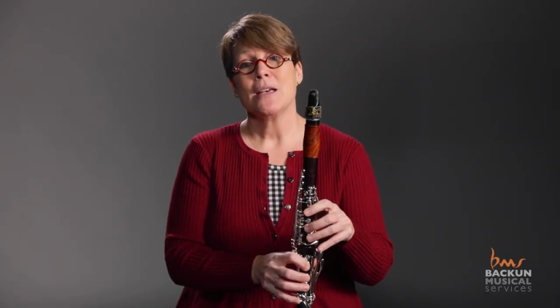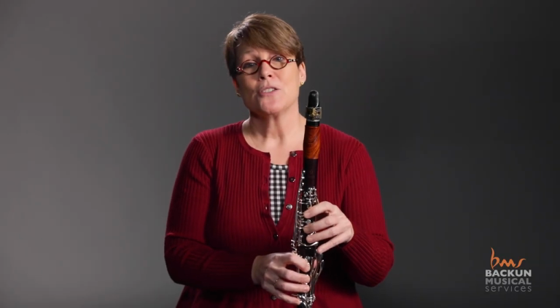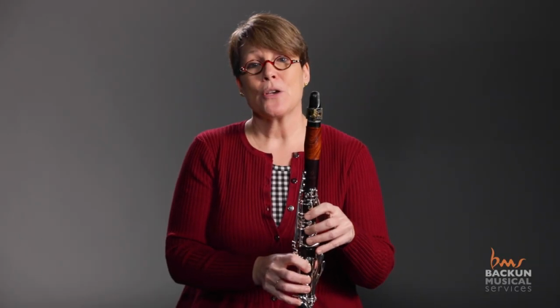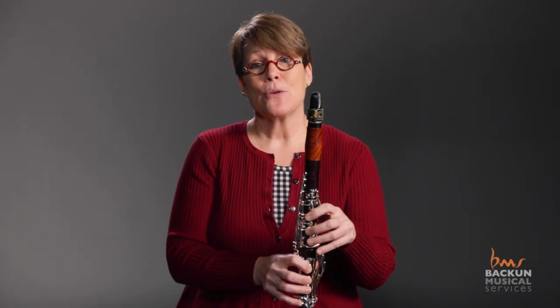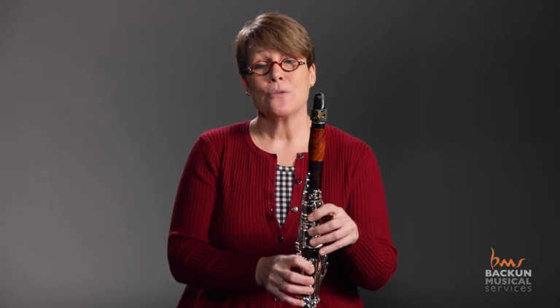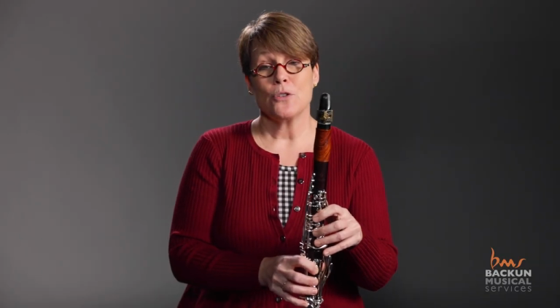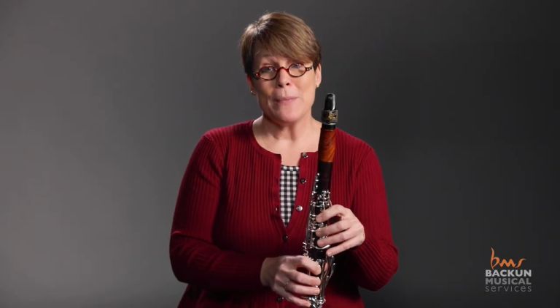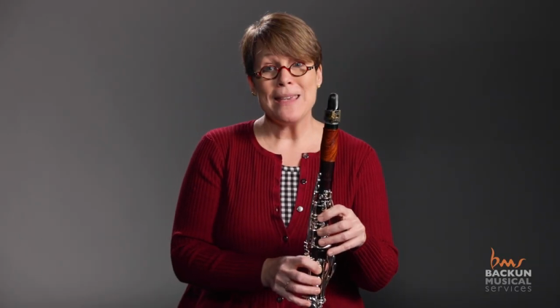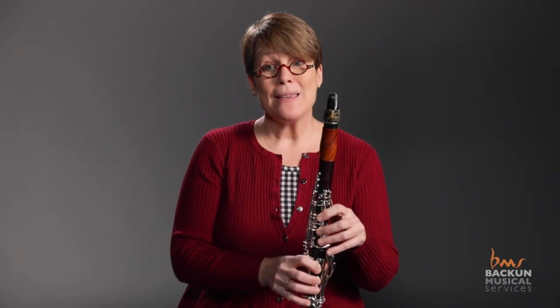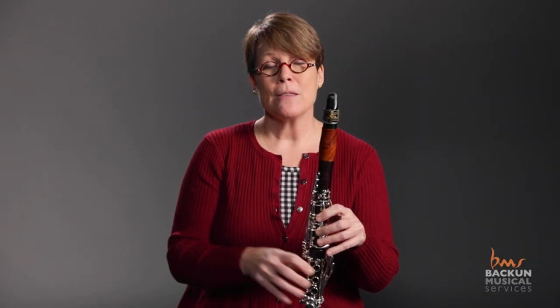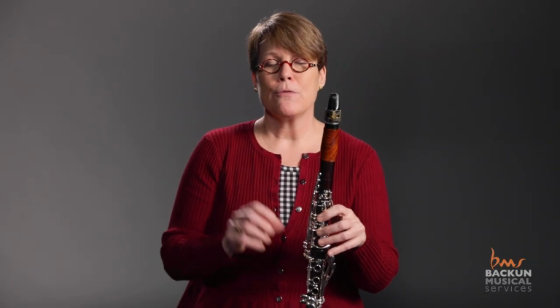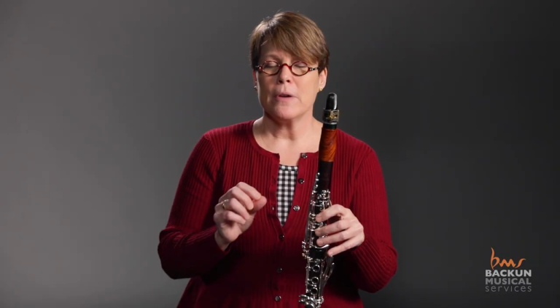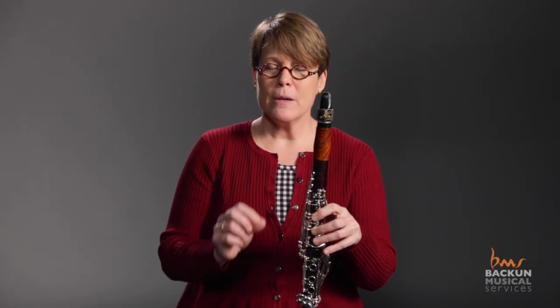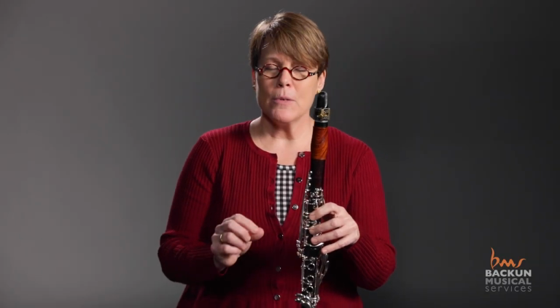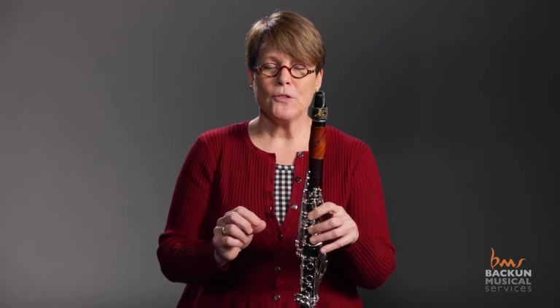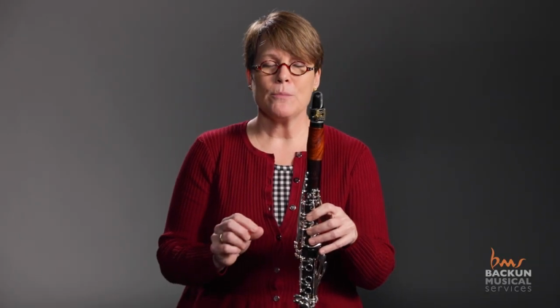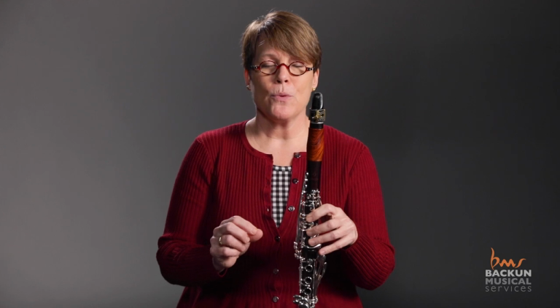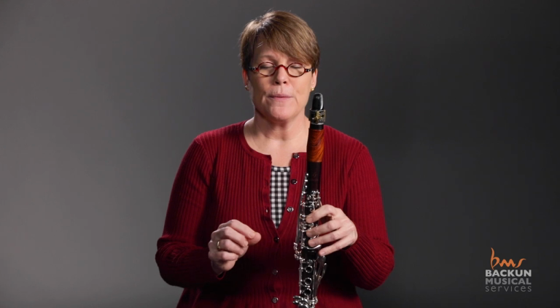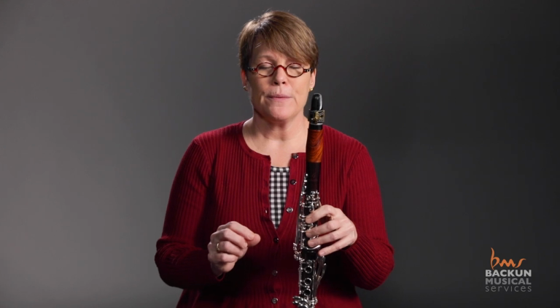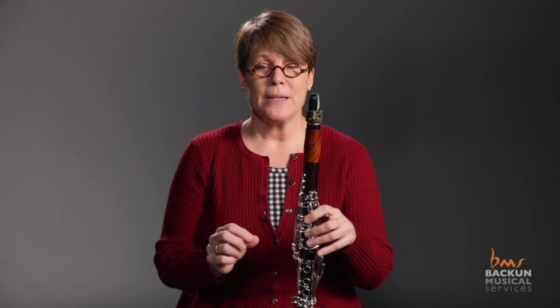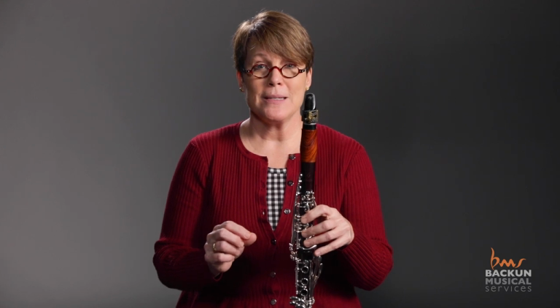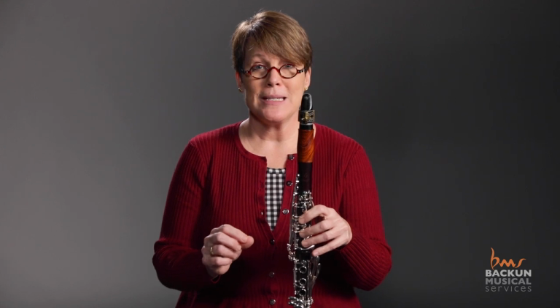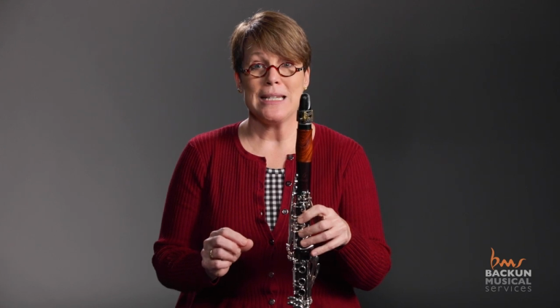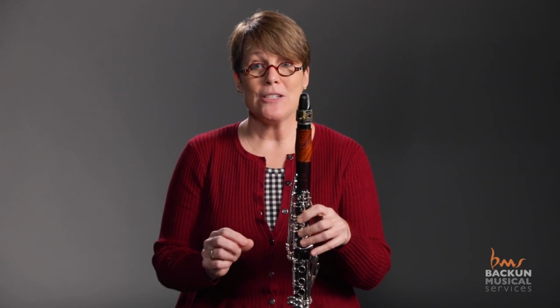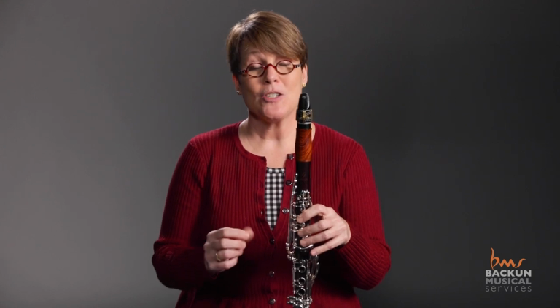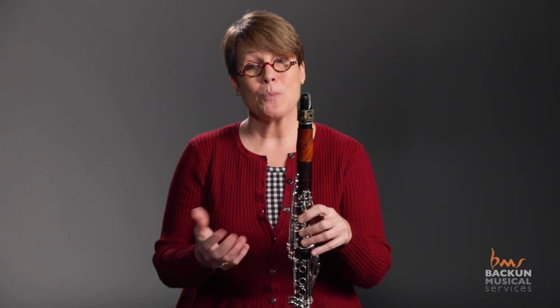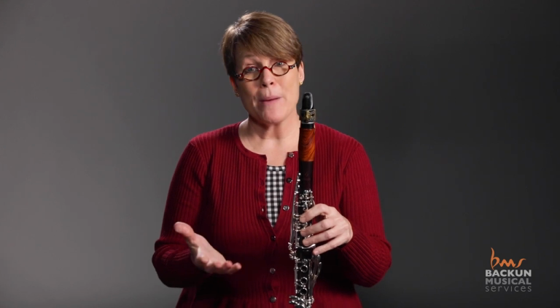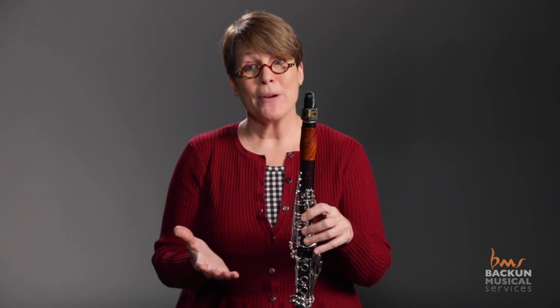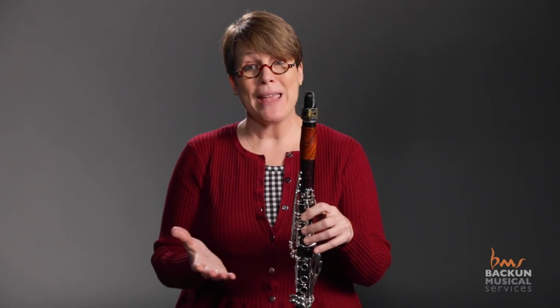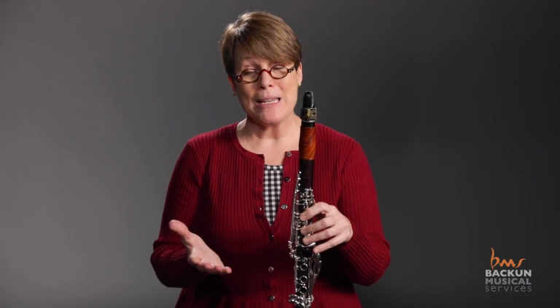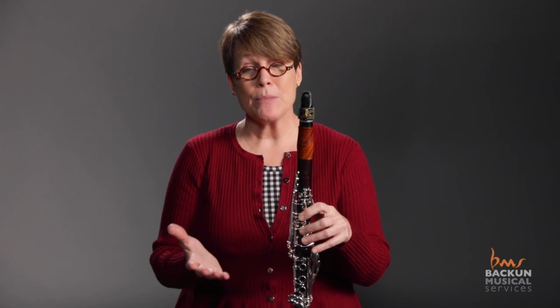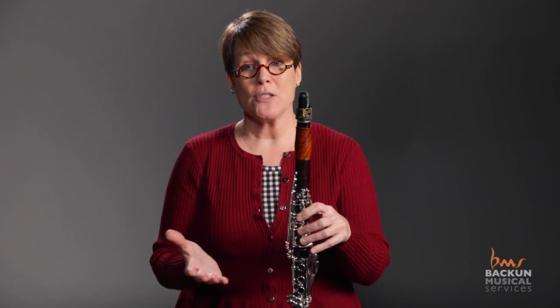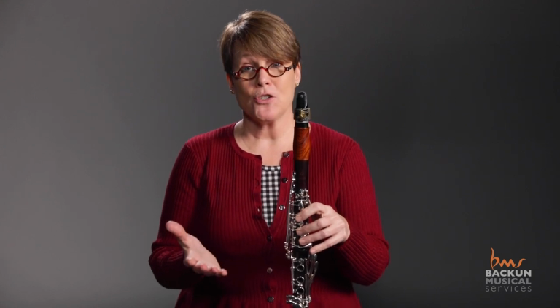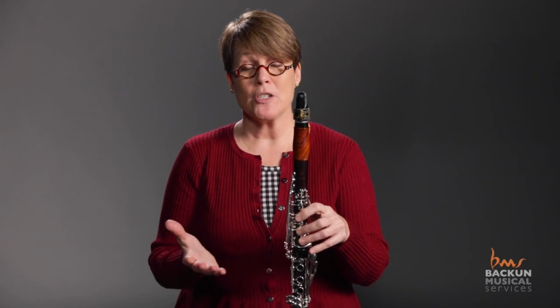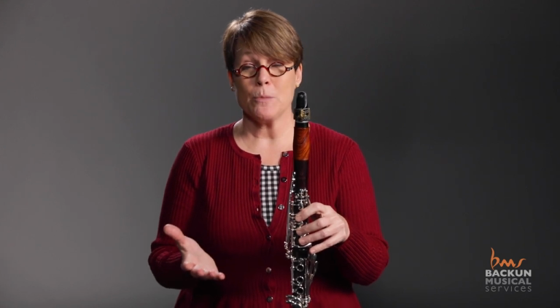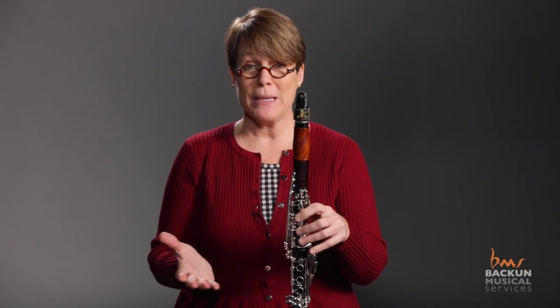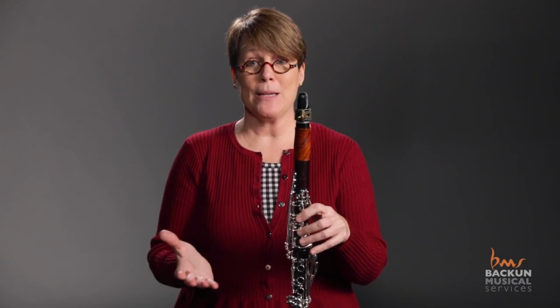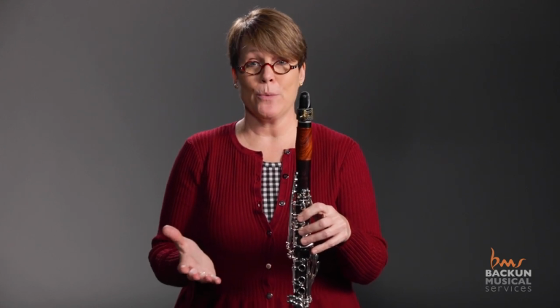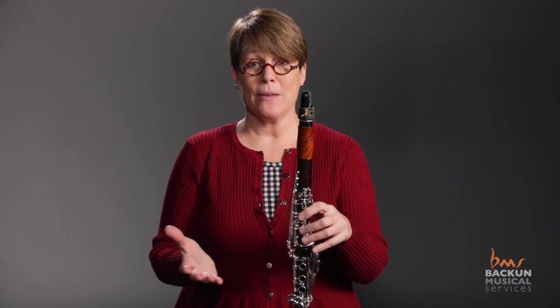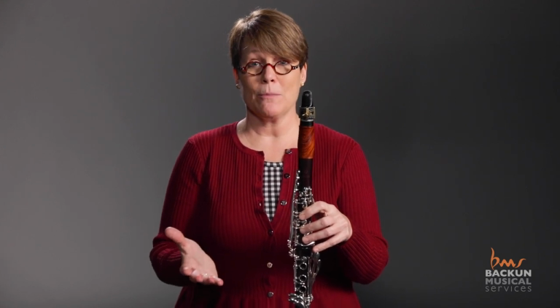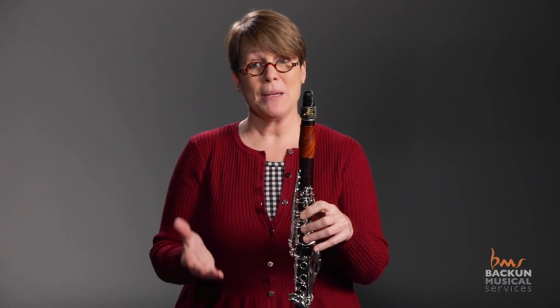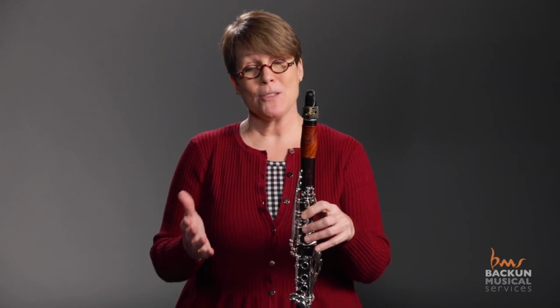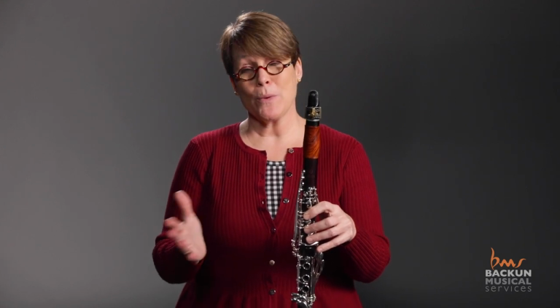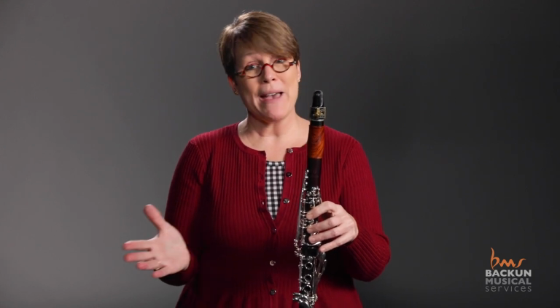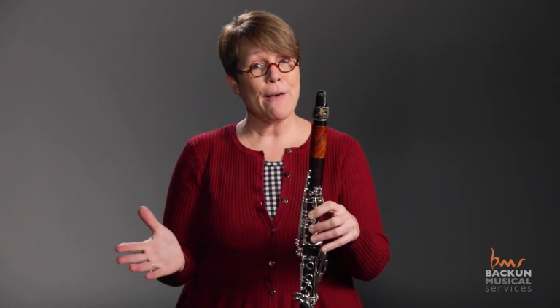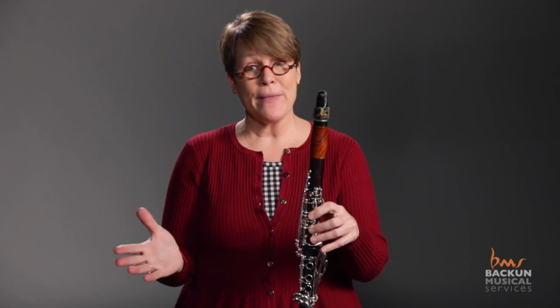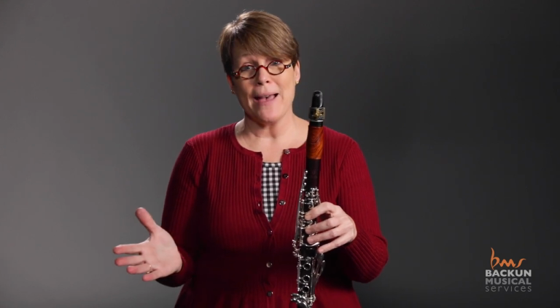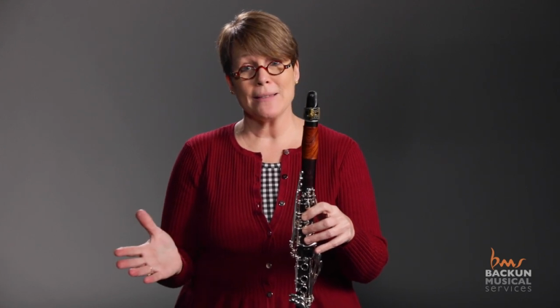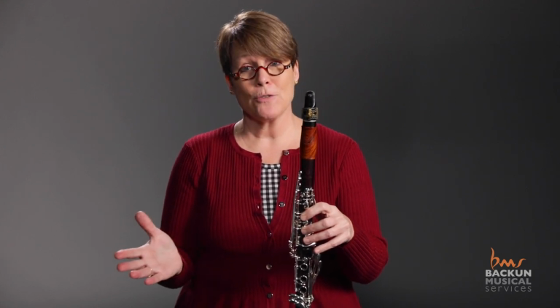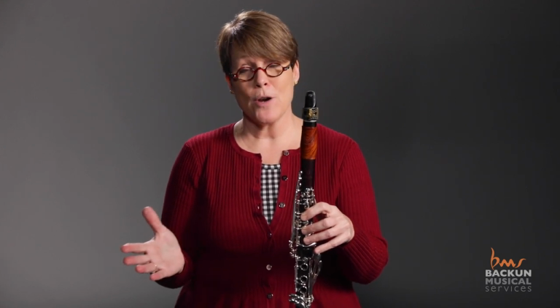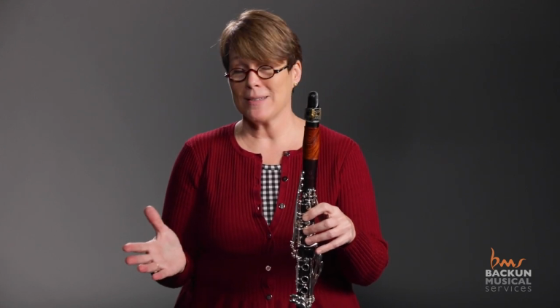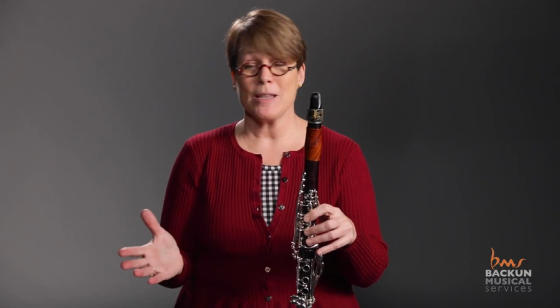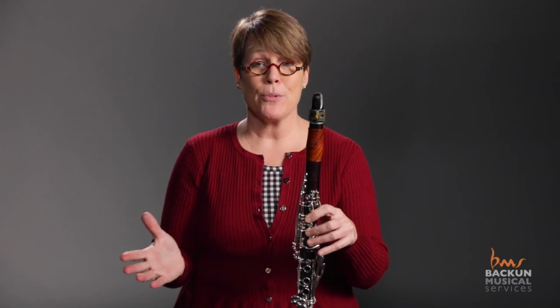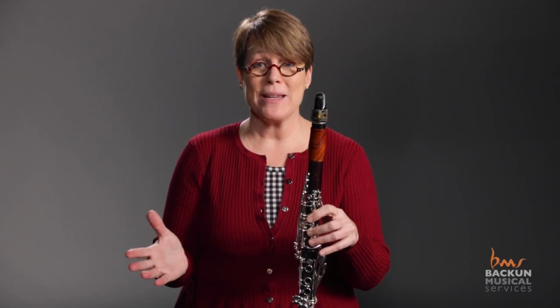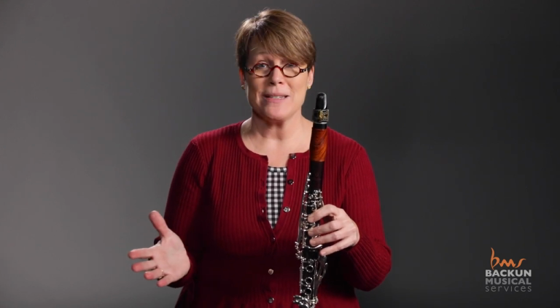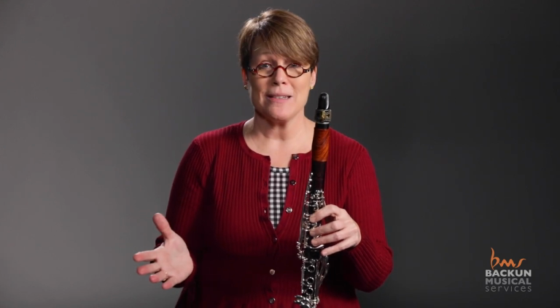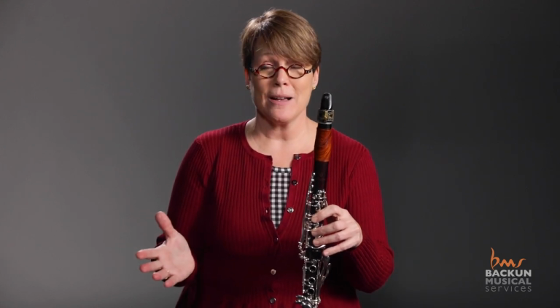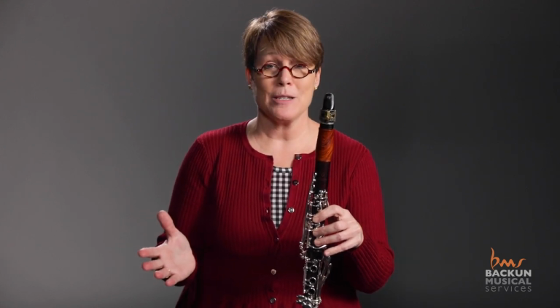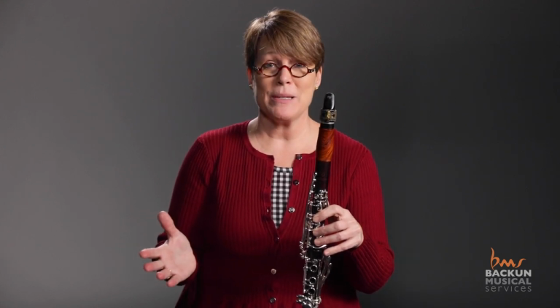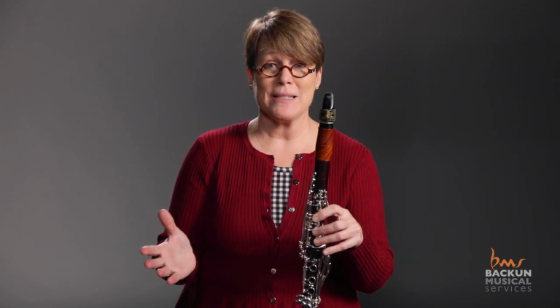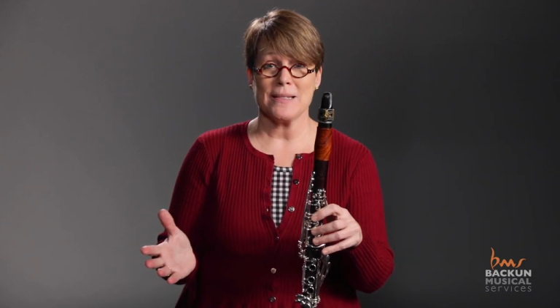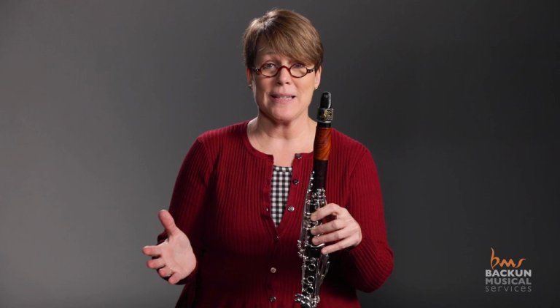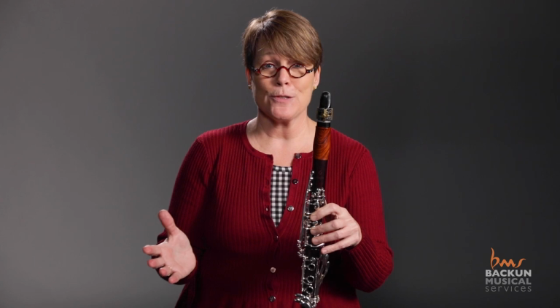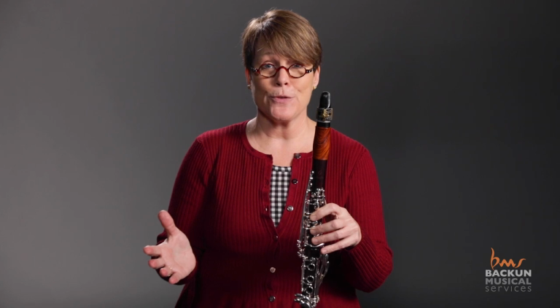The very most important thing to teach is proper hand position to begin with, because without that, crossing the break is not going to be successful.